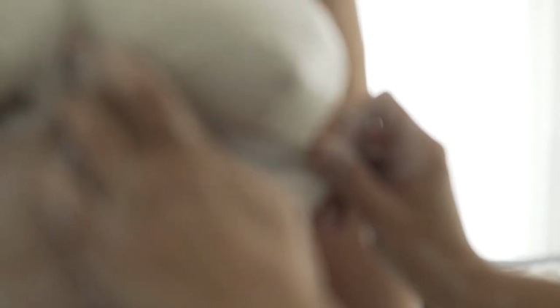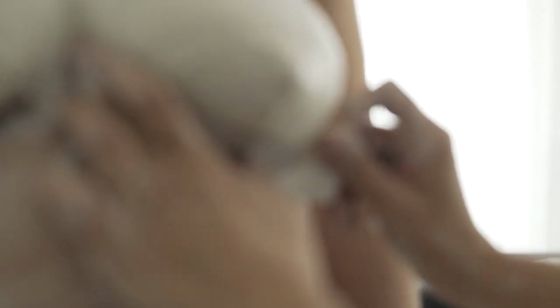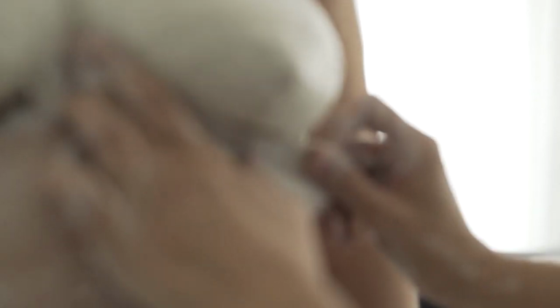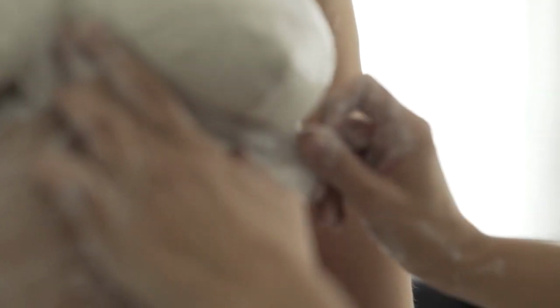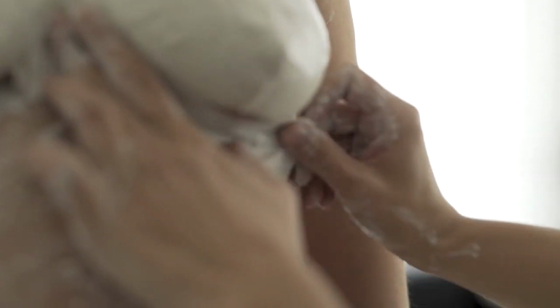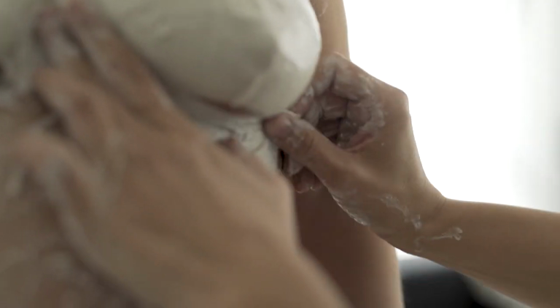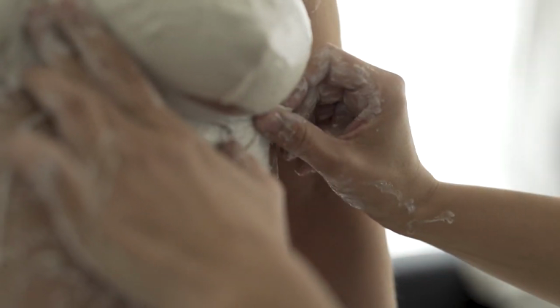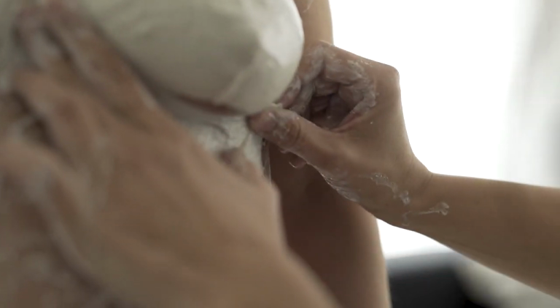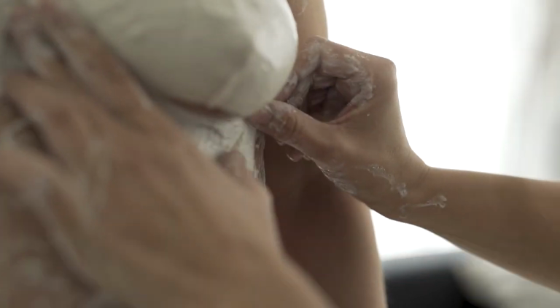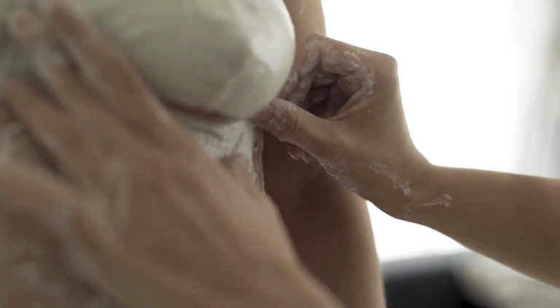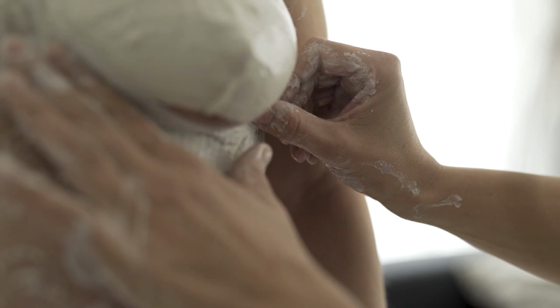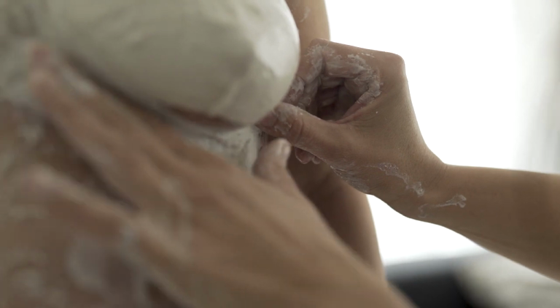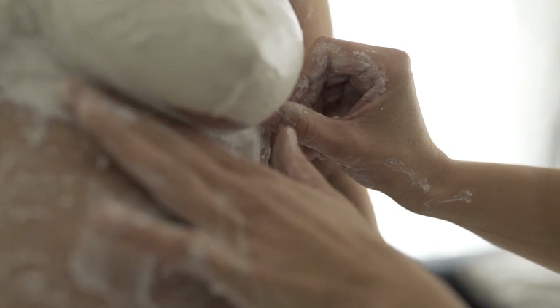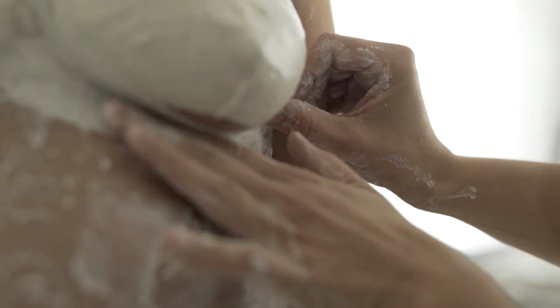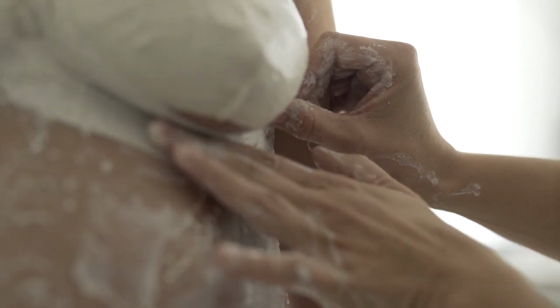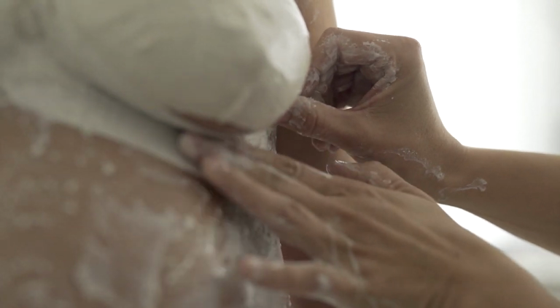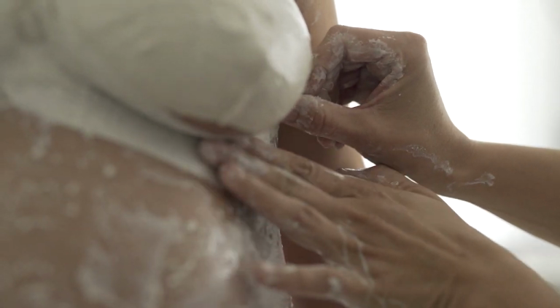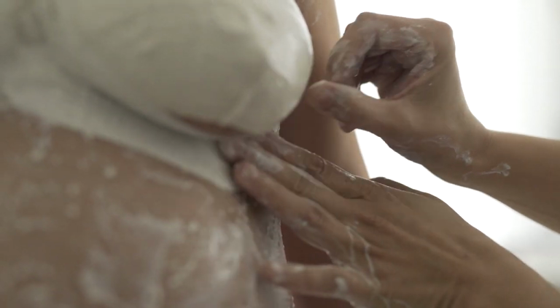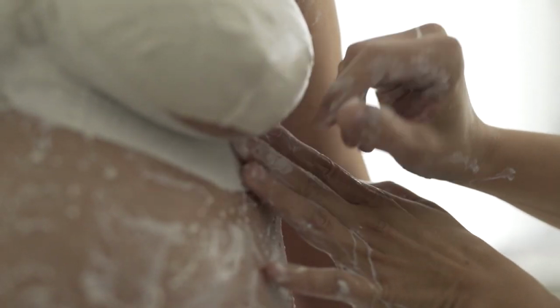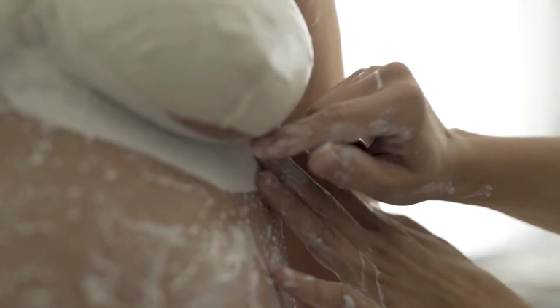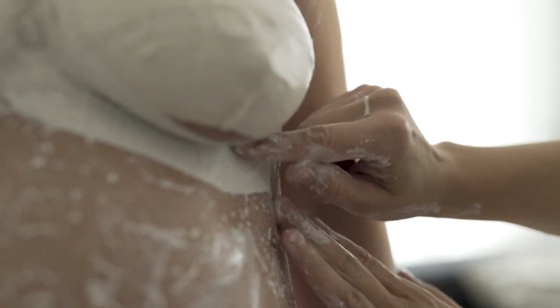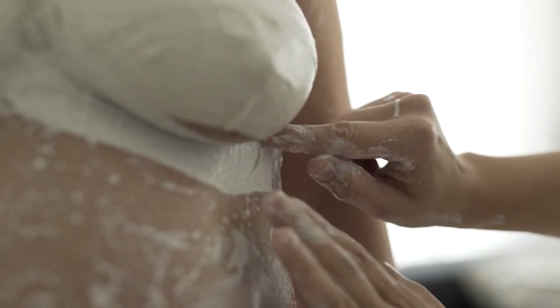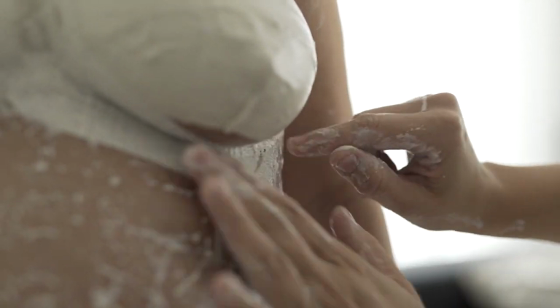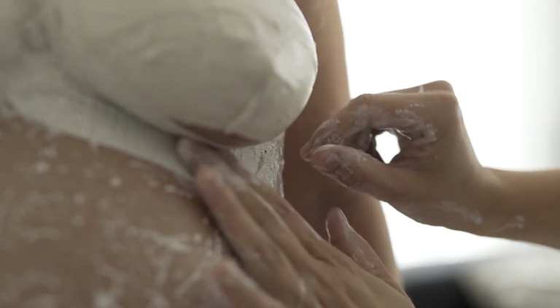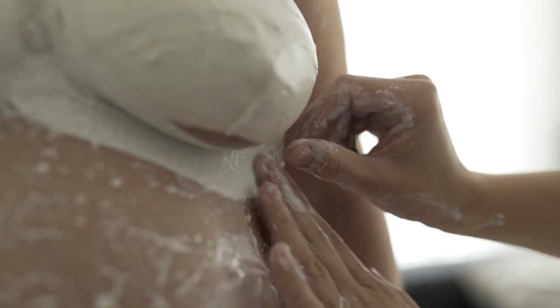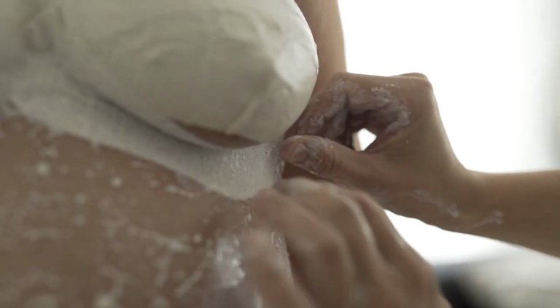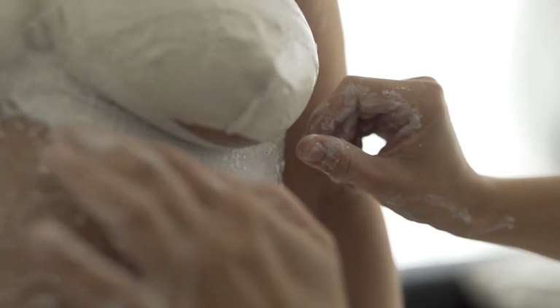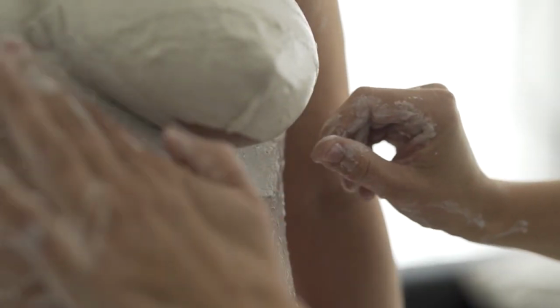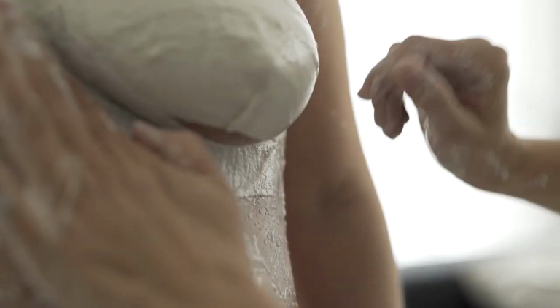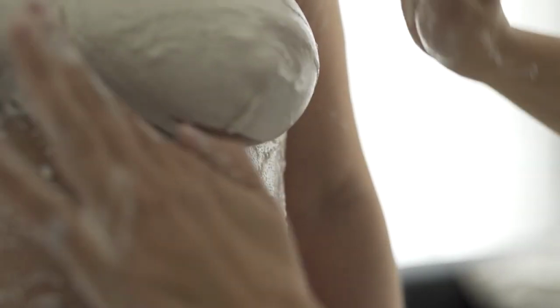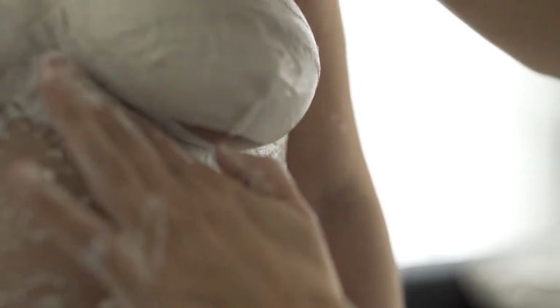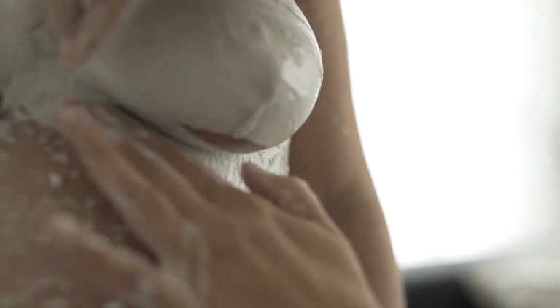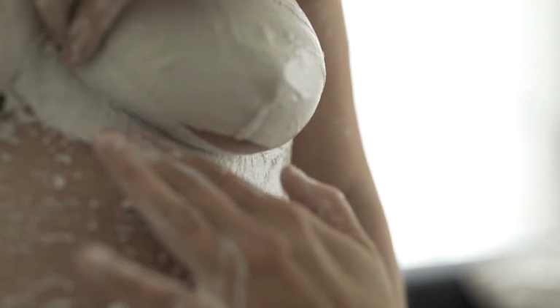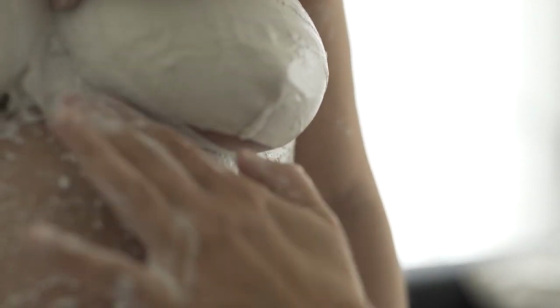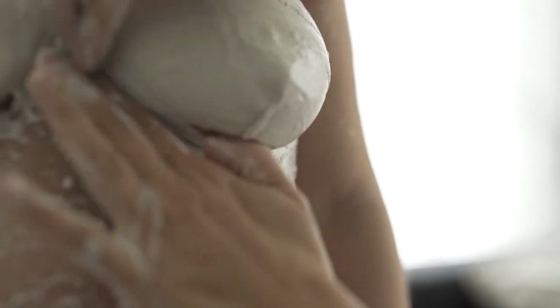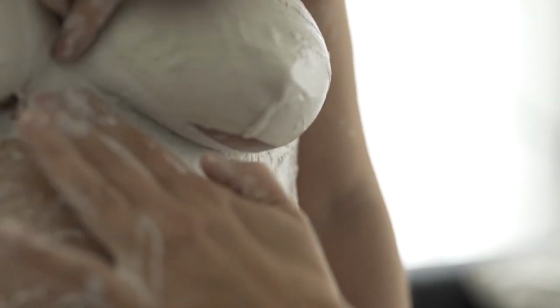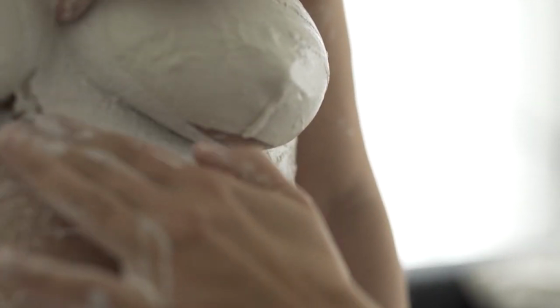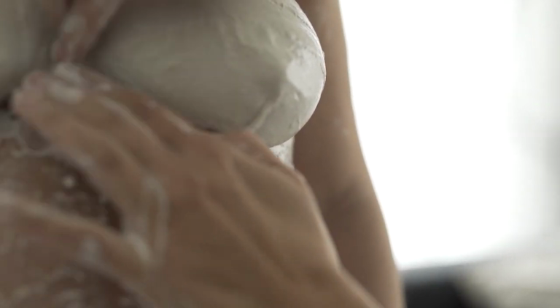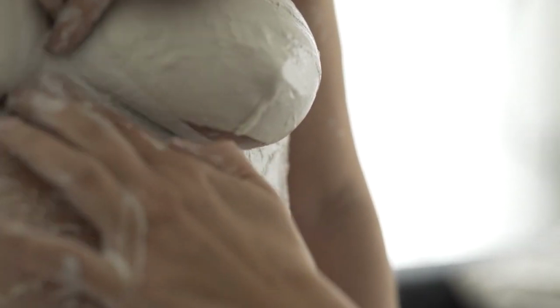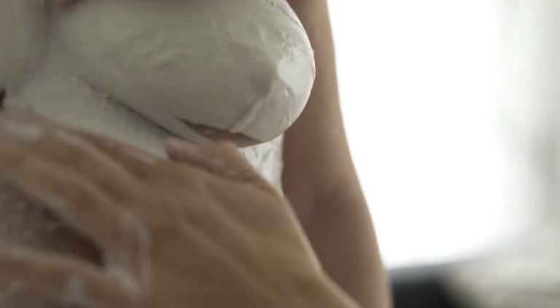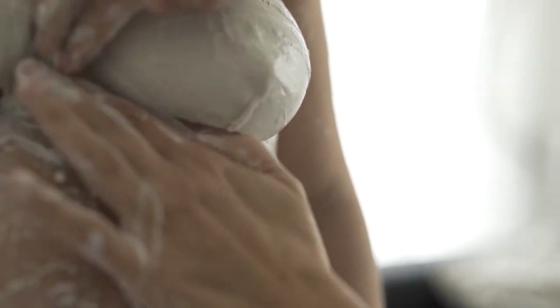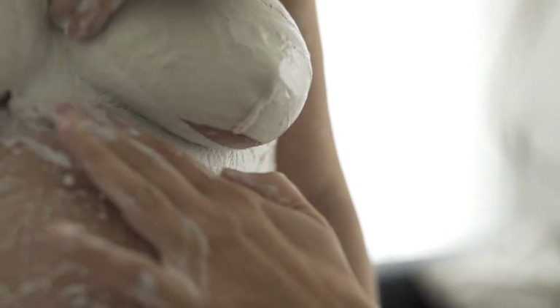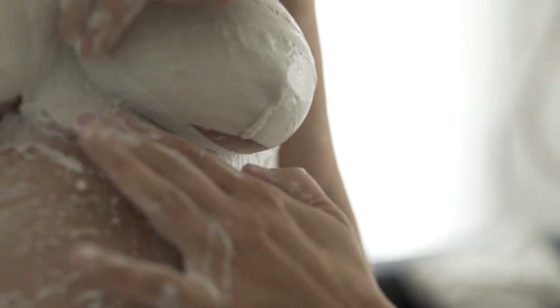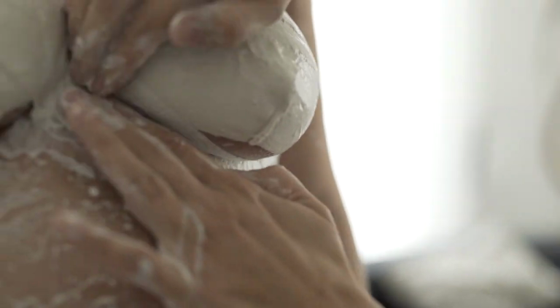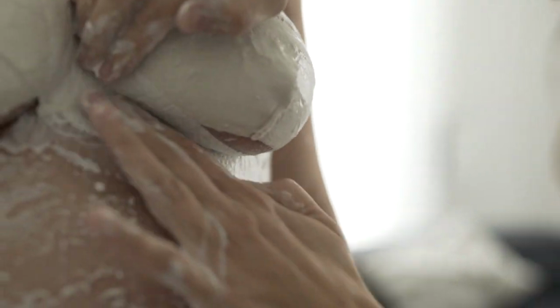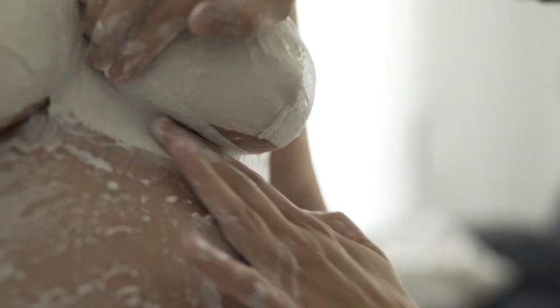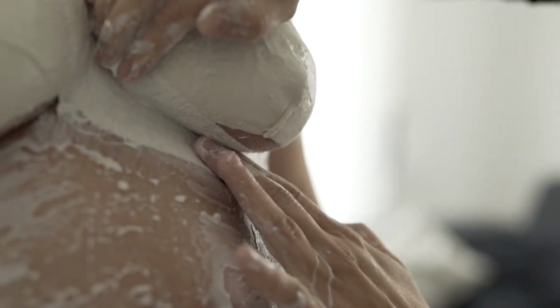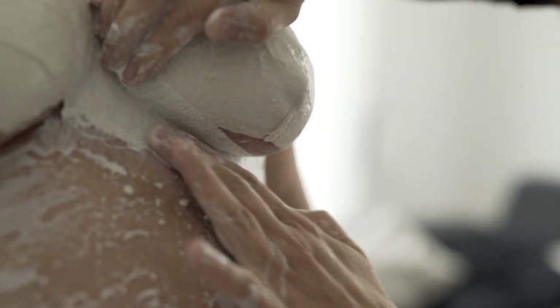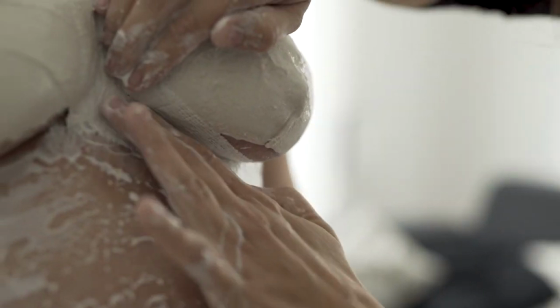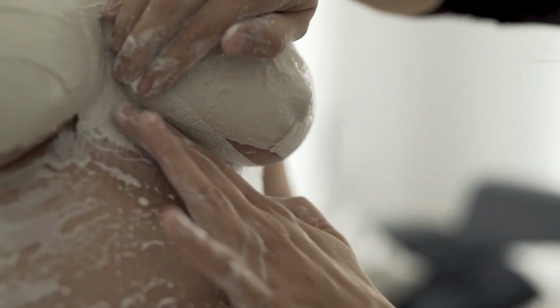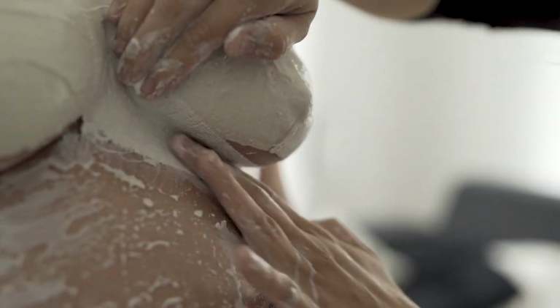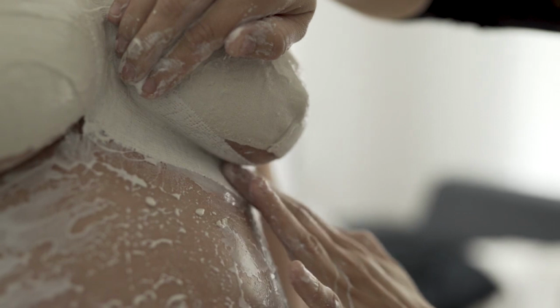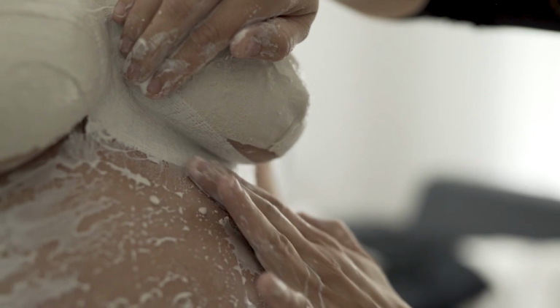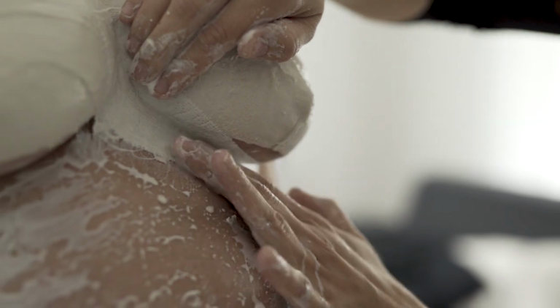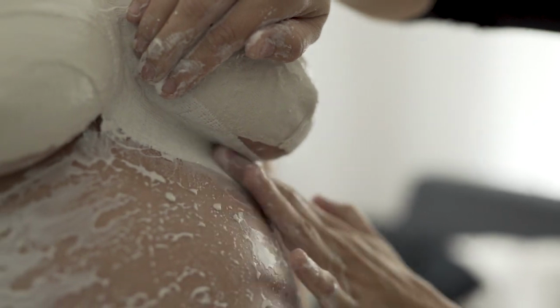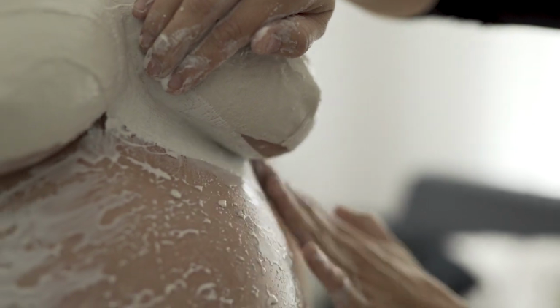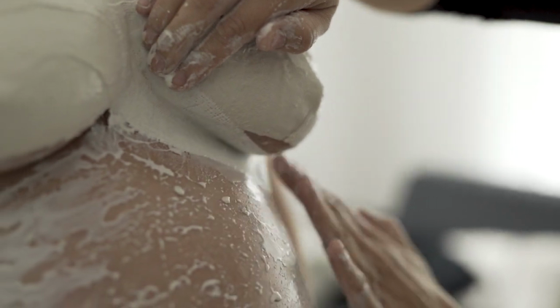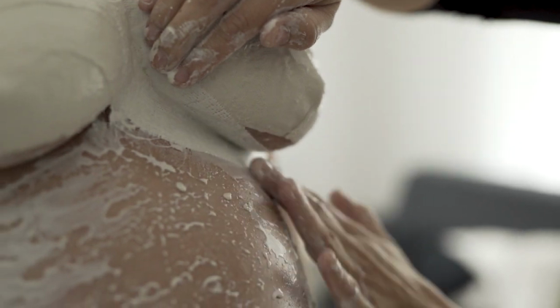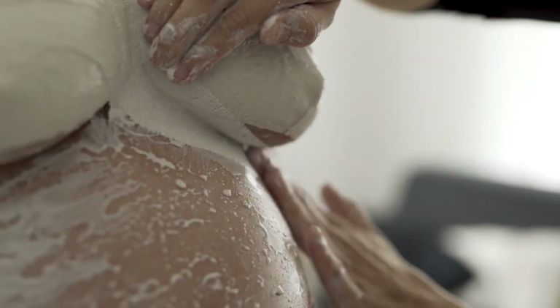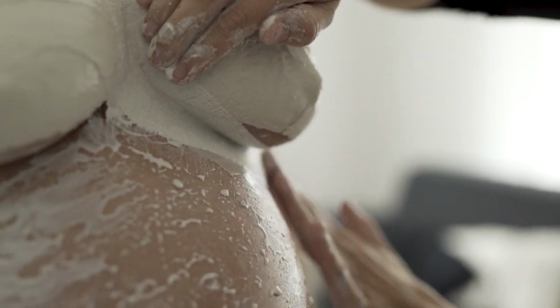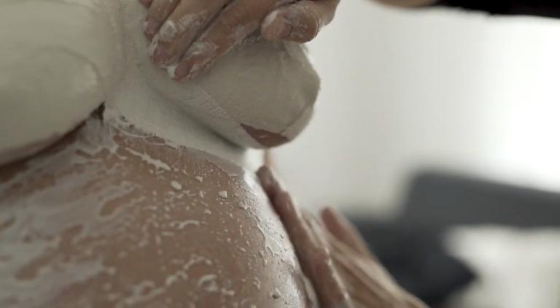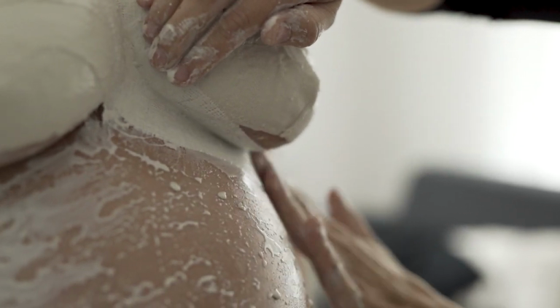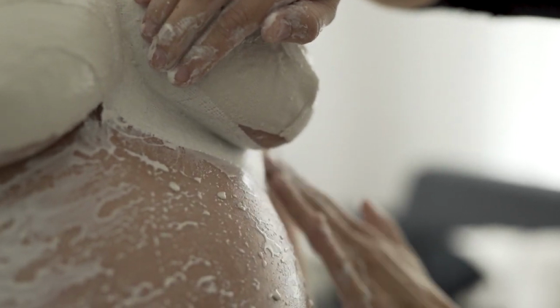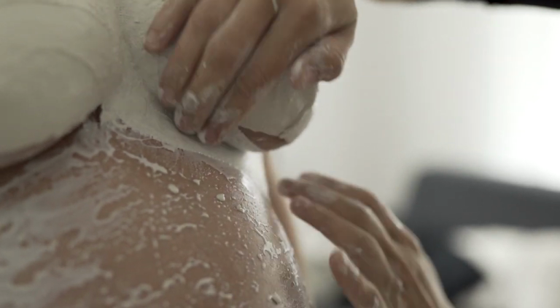Um eine schöne Brustform zu erhalten, die Gipsstreifen direkt in die Brustfalte einsetzen.